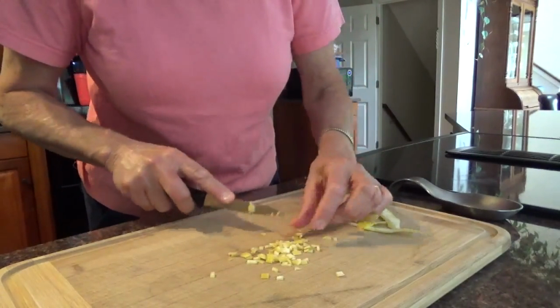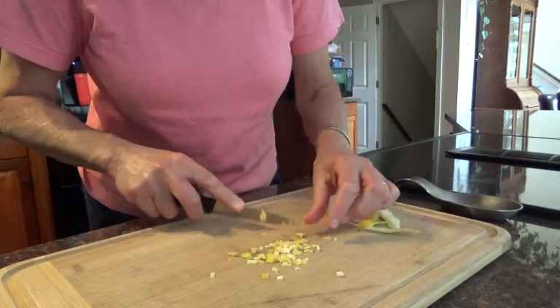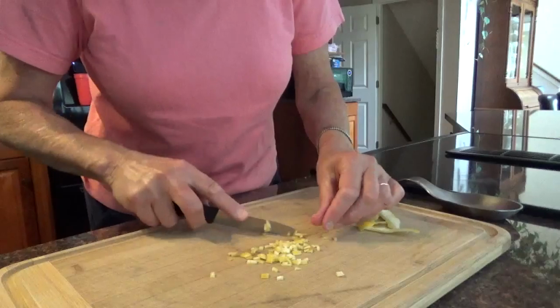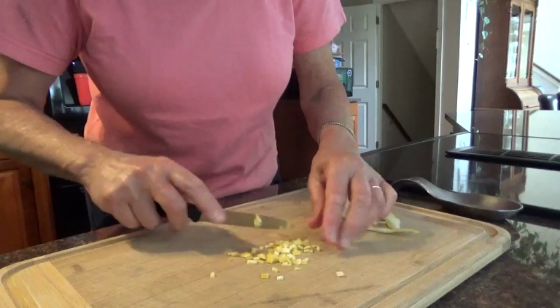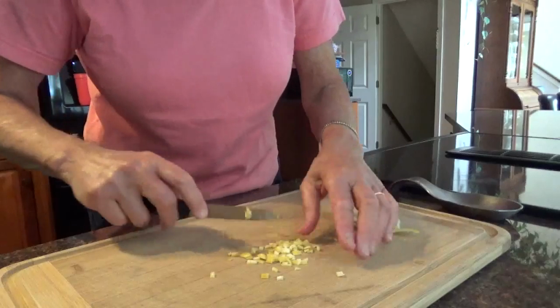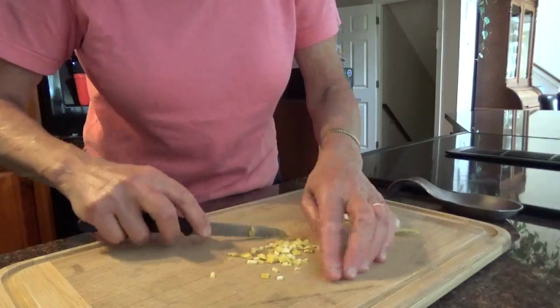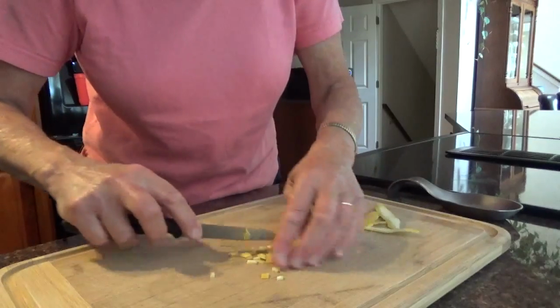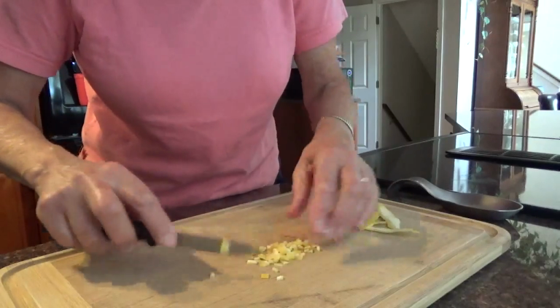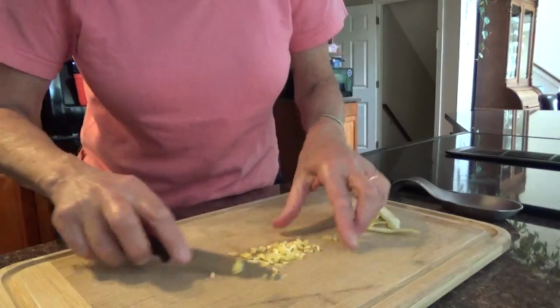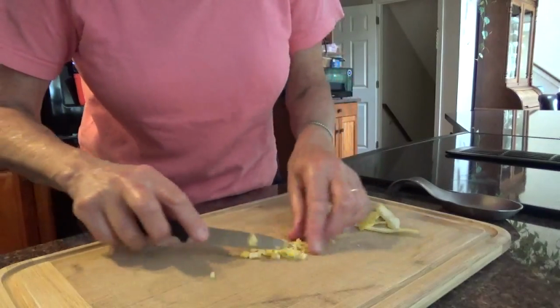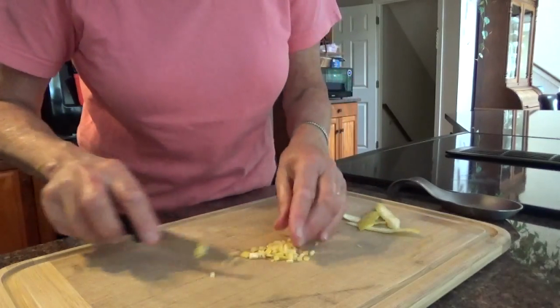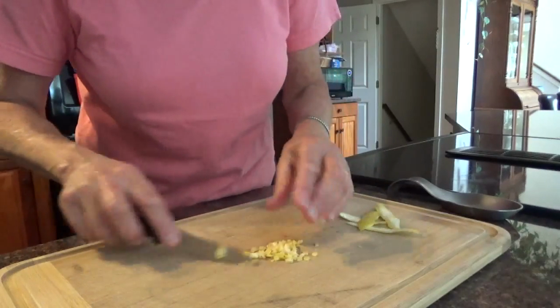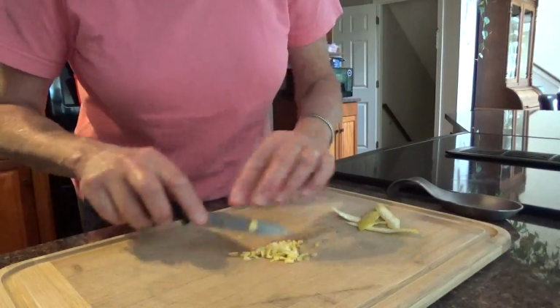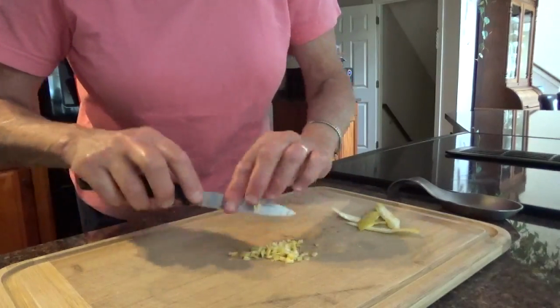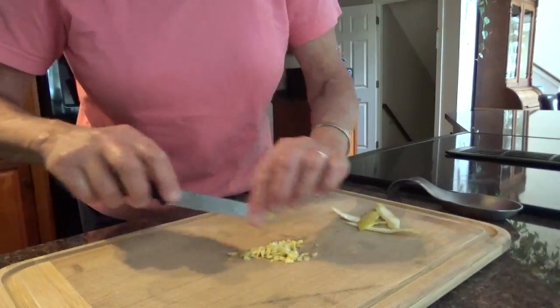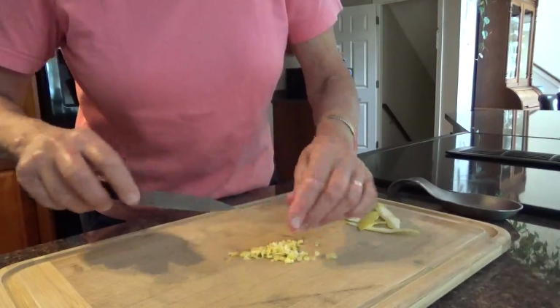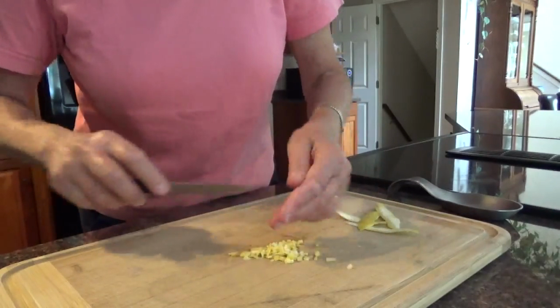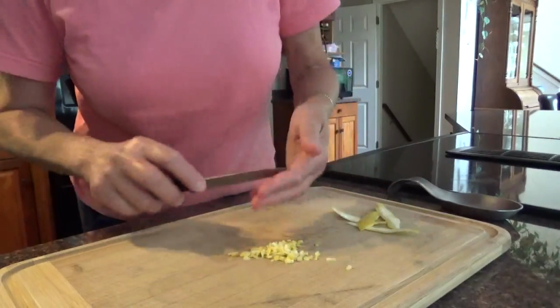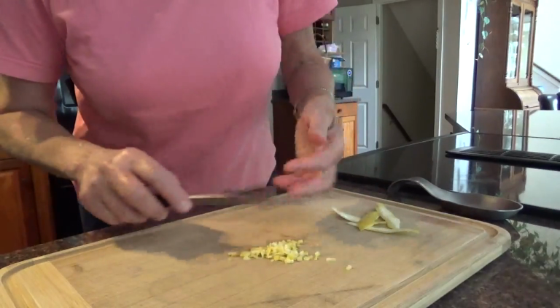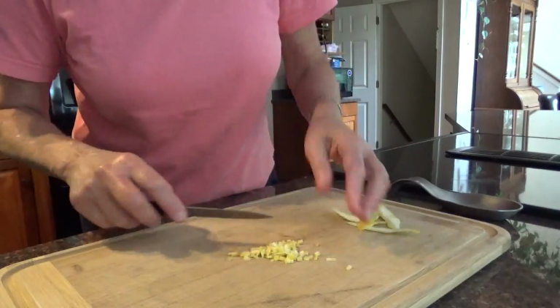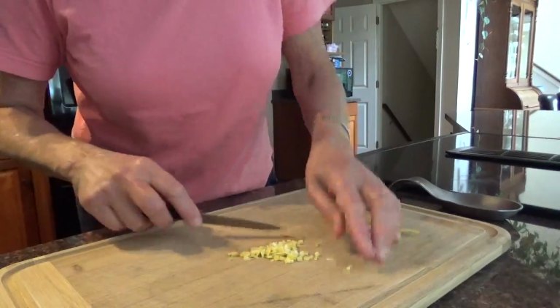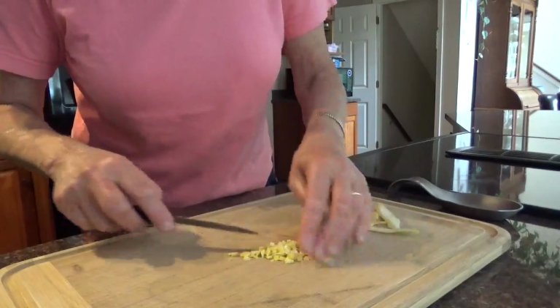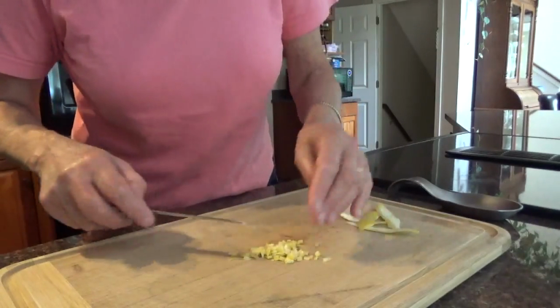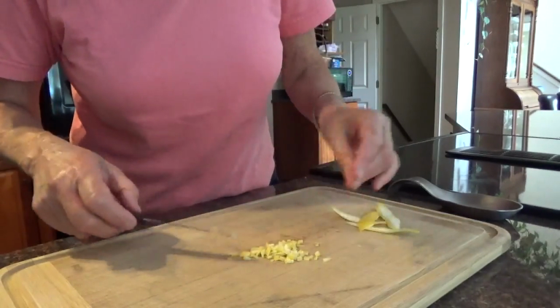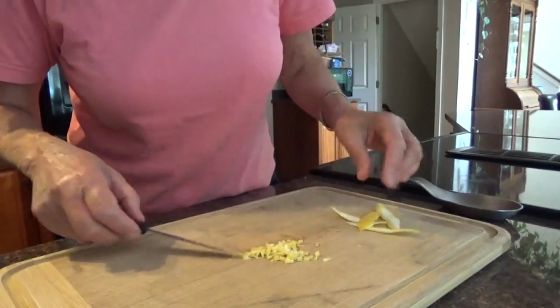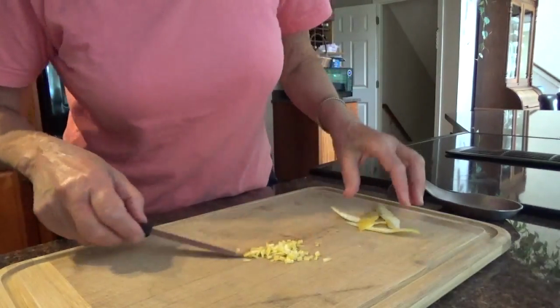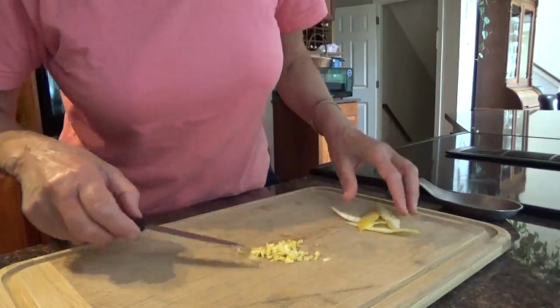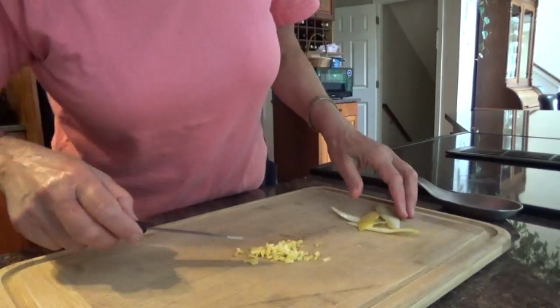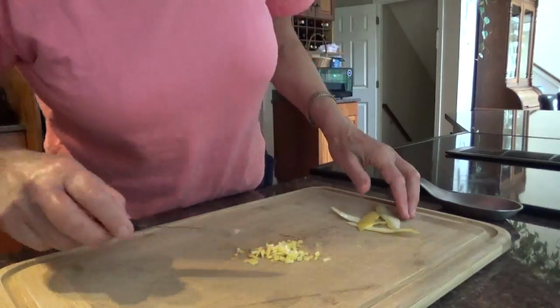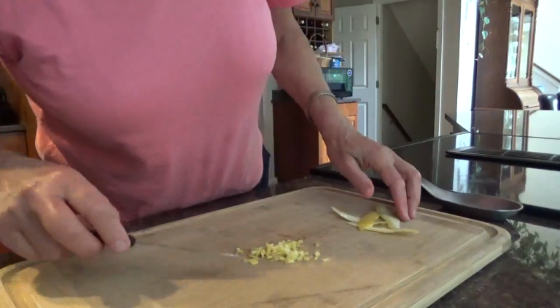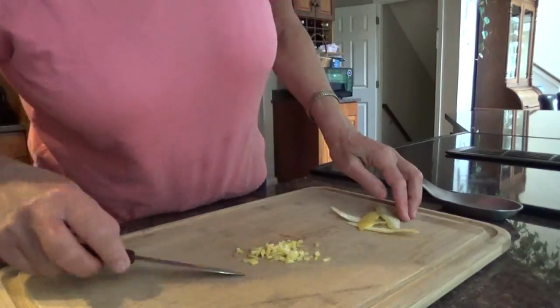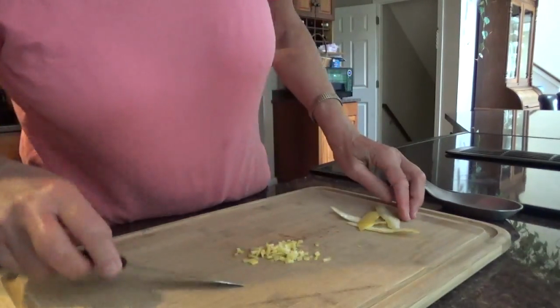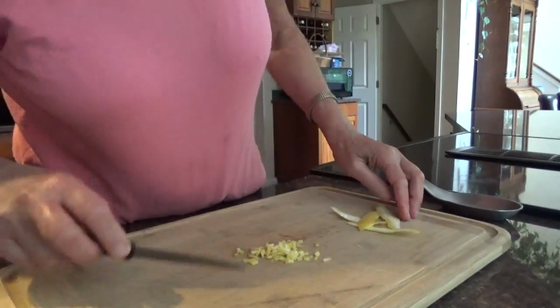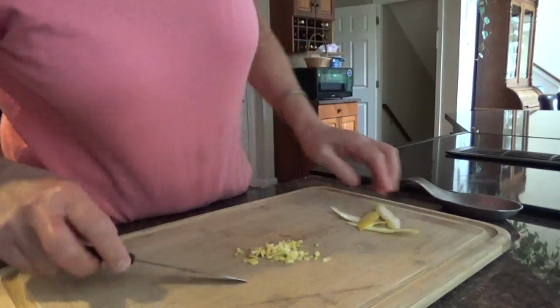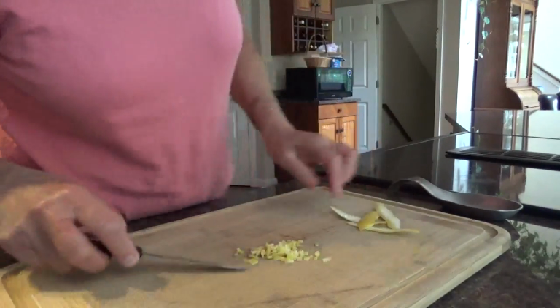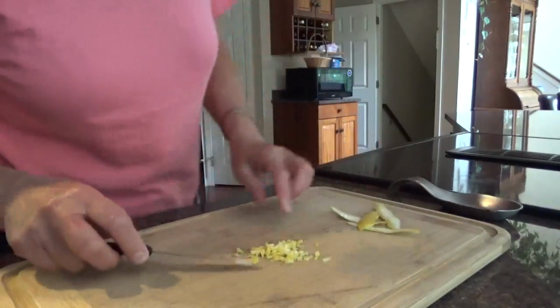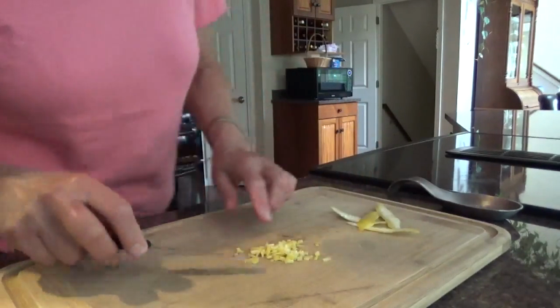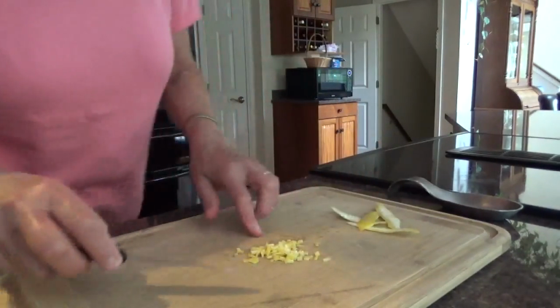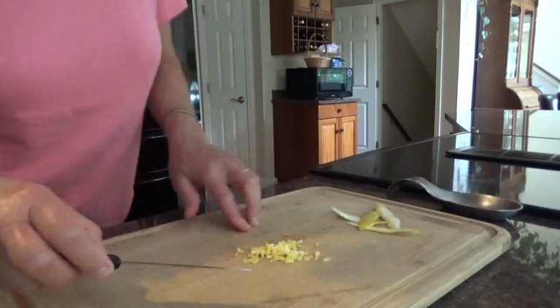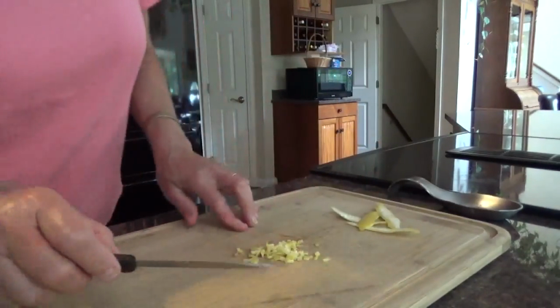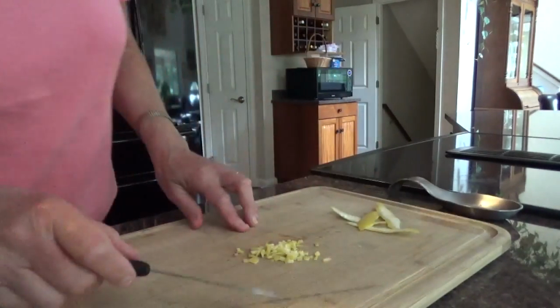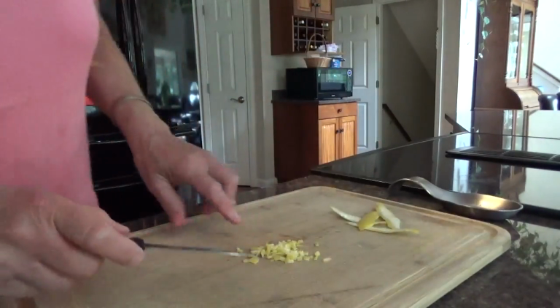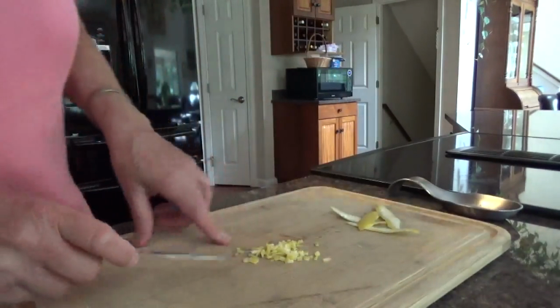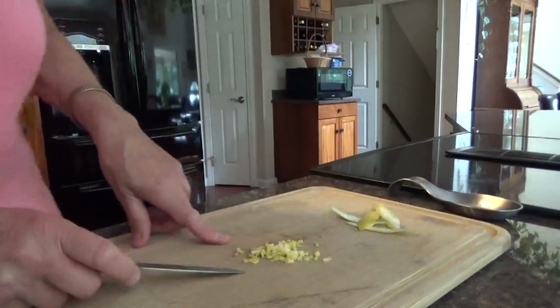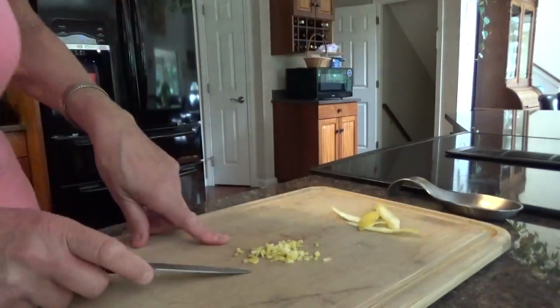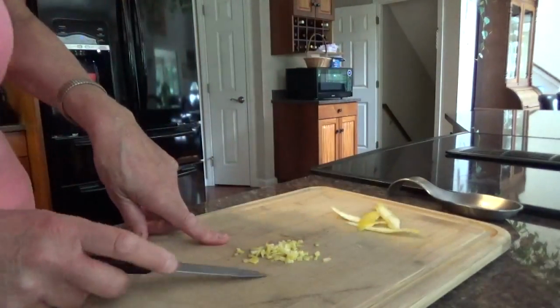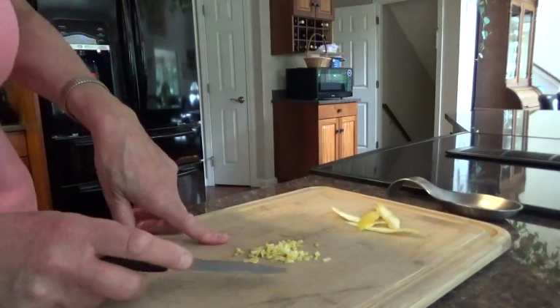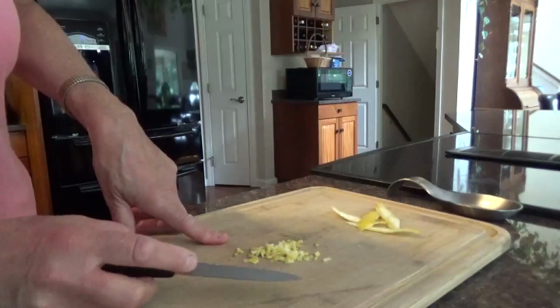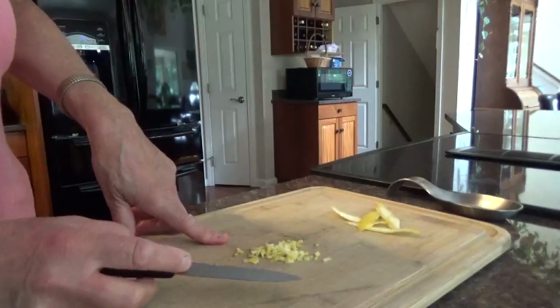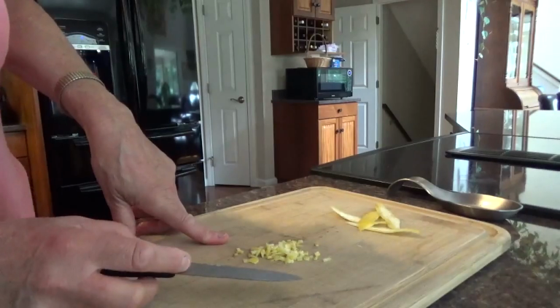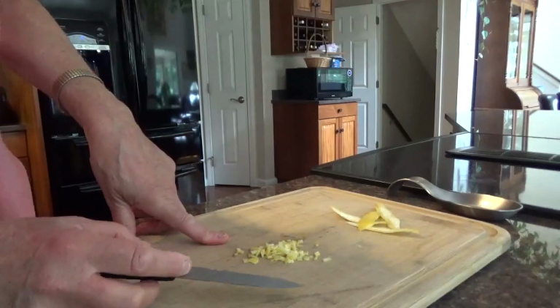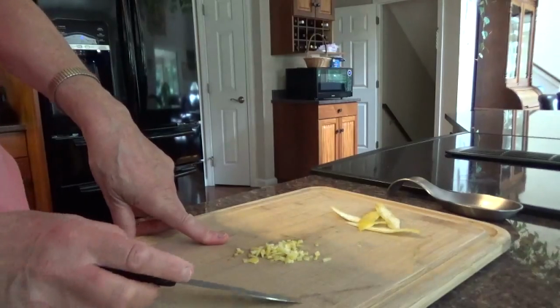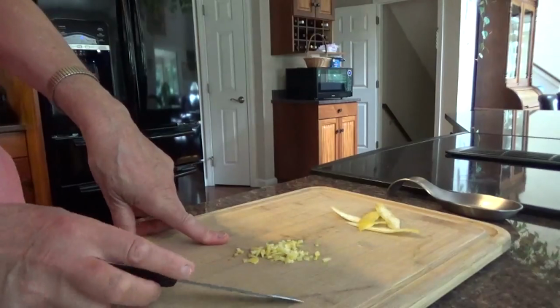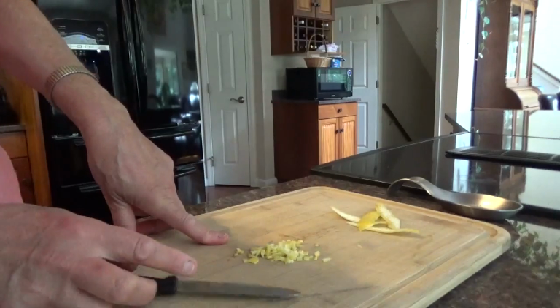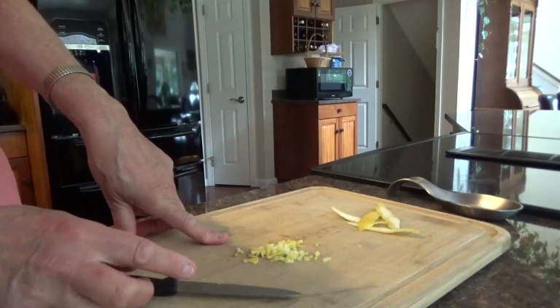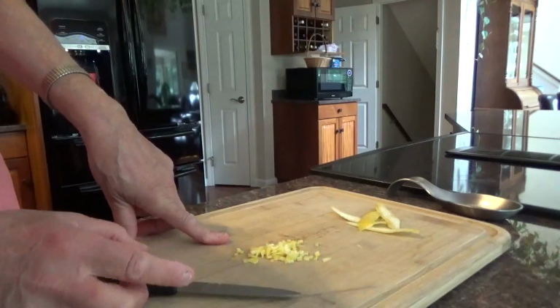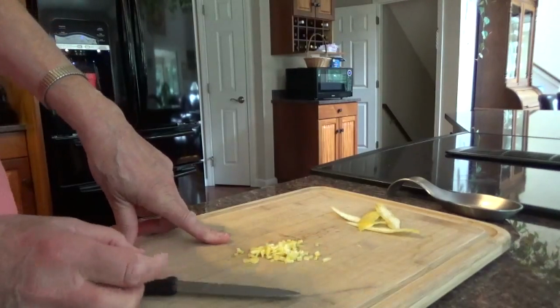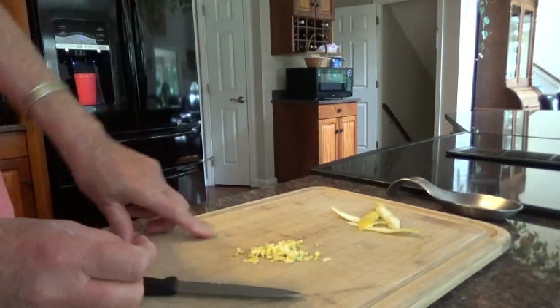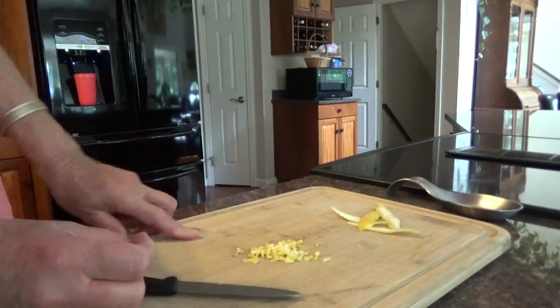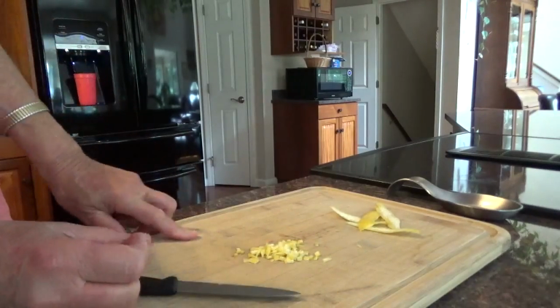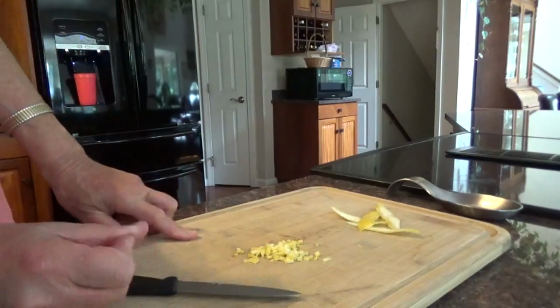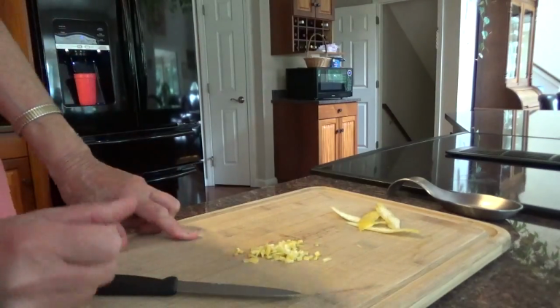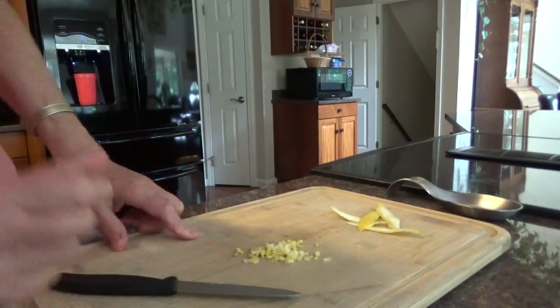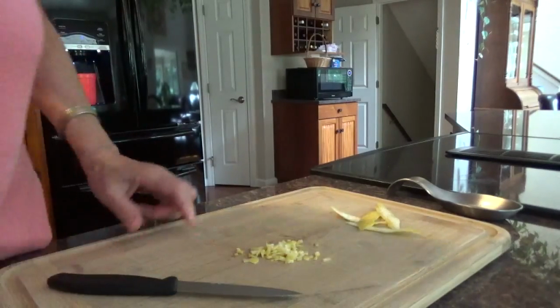Once they dry, you have a little lemon zest. Put them in cookies, put them in cakes. That's it.